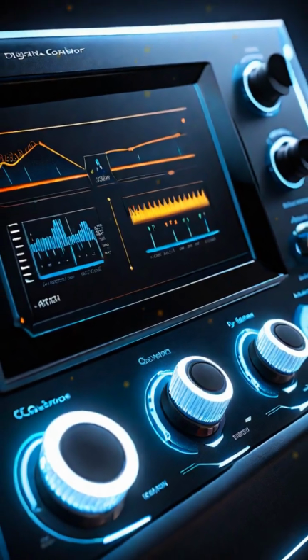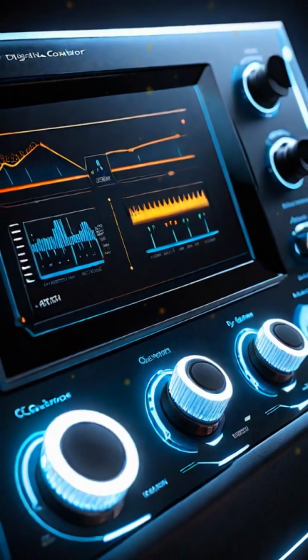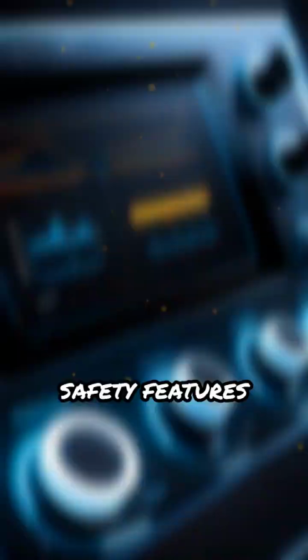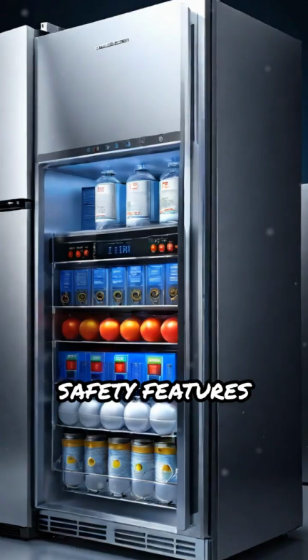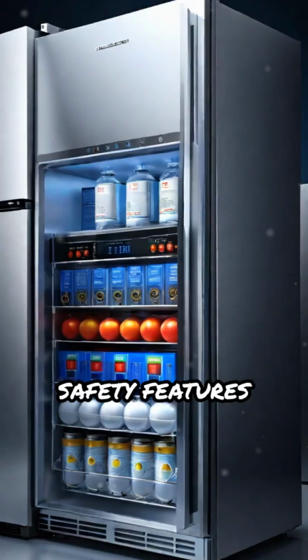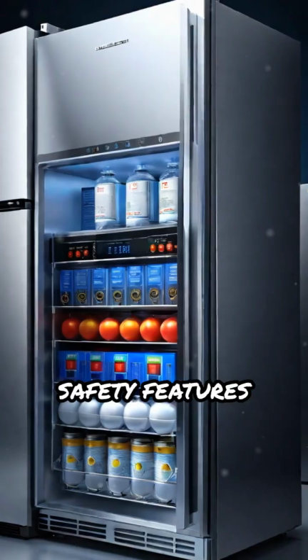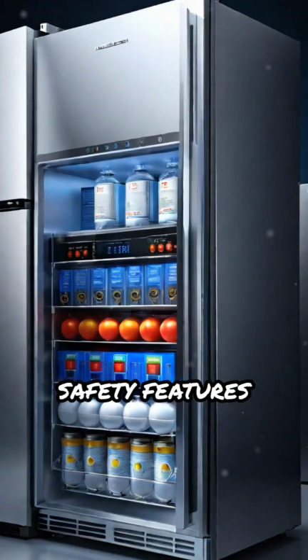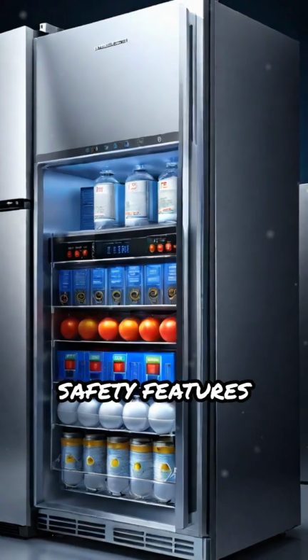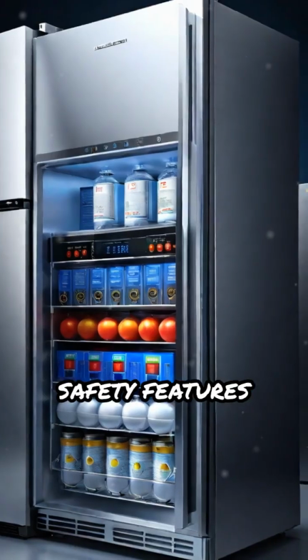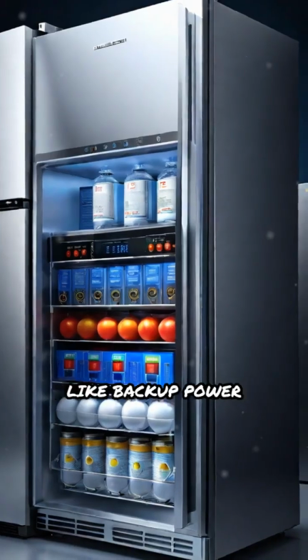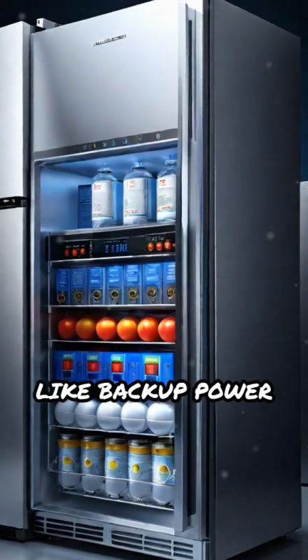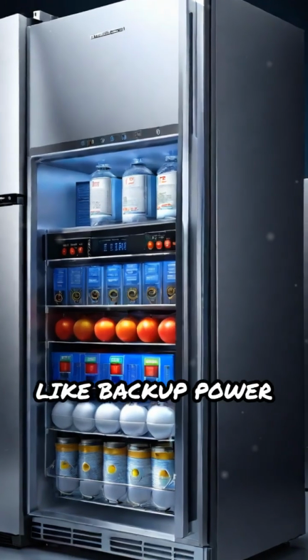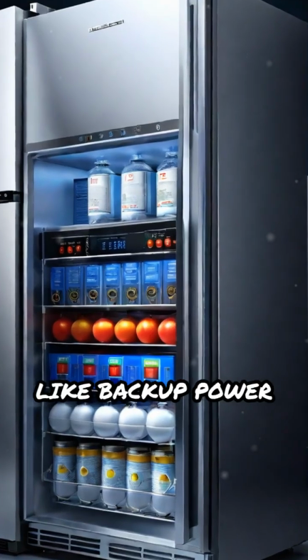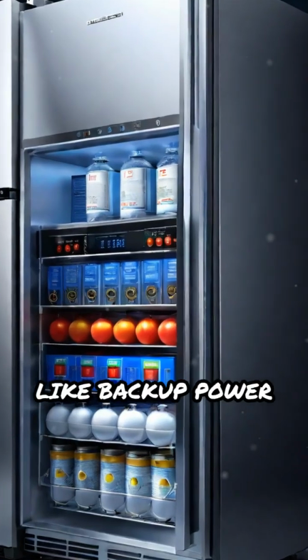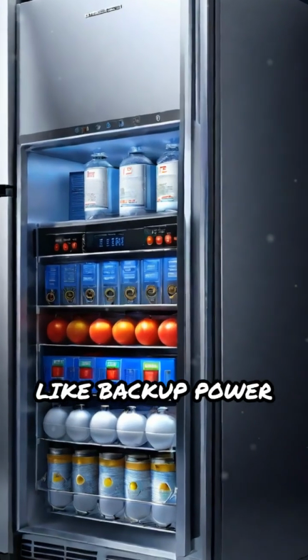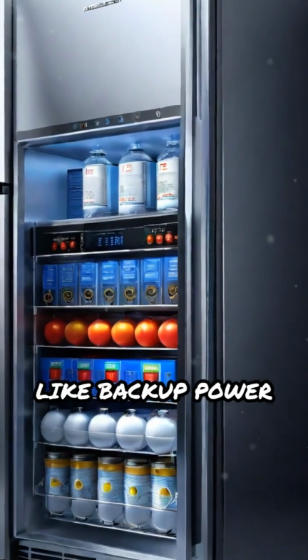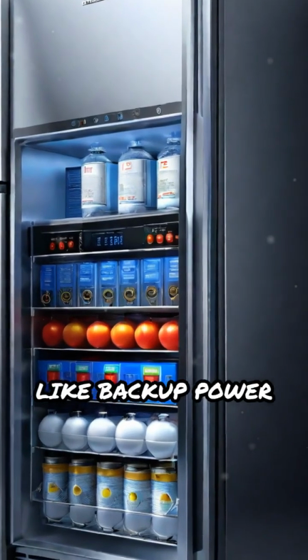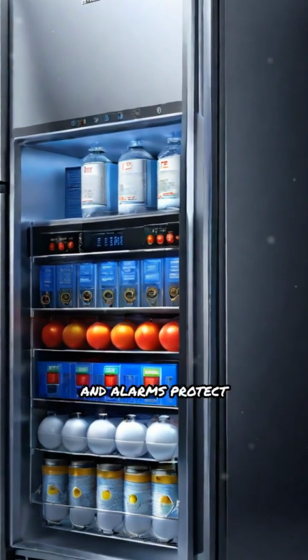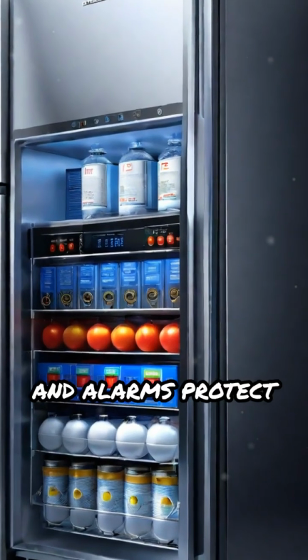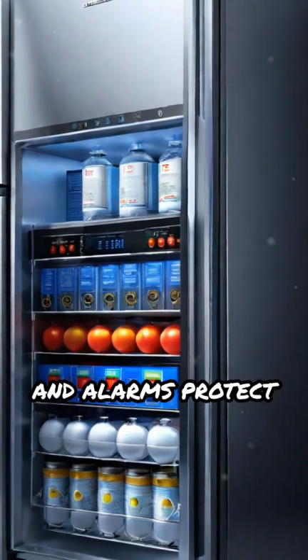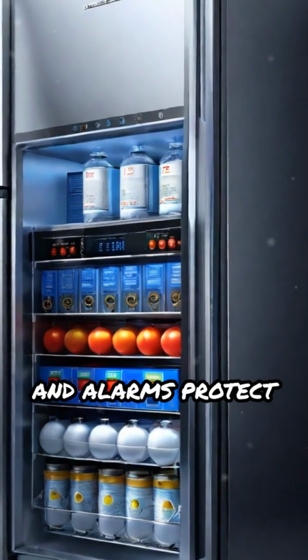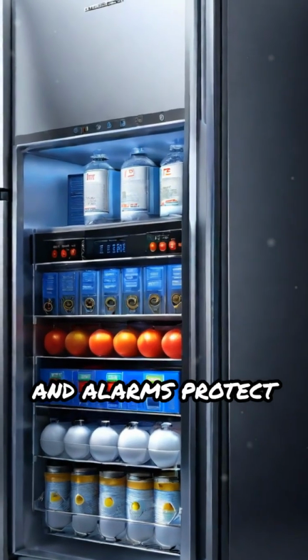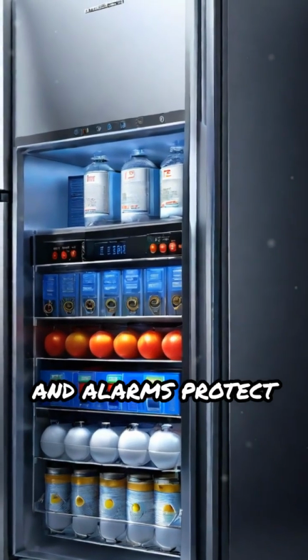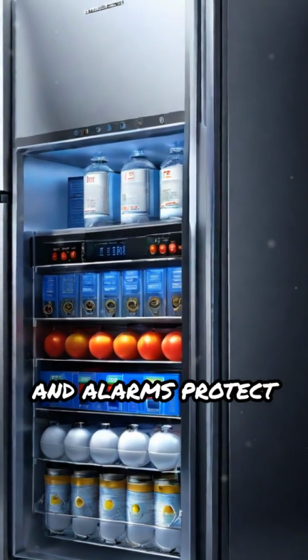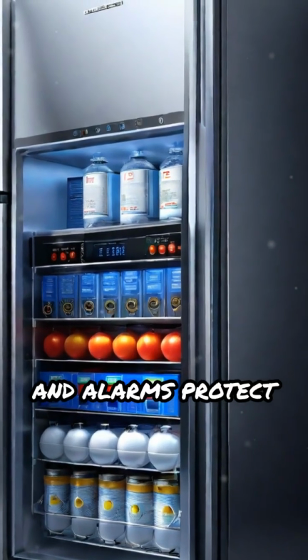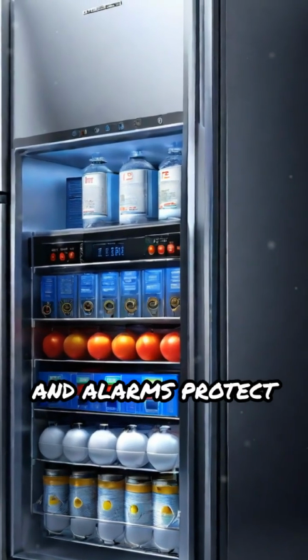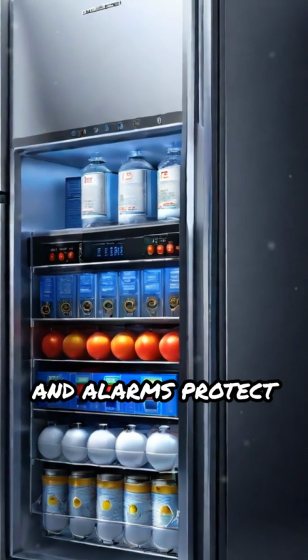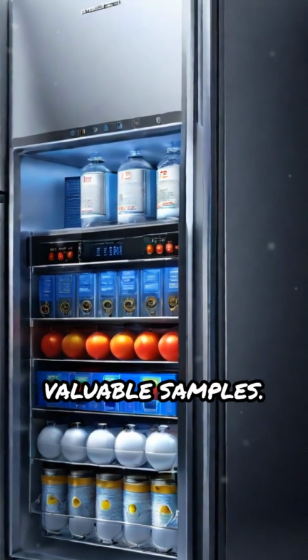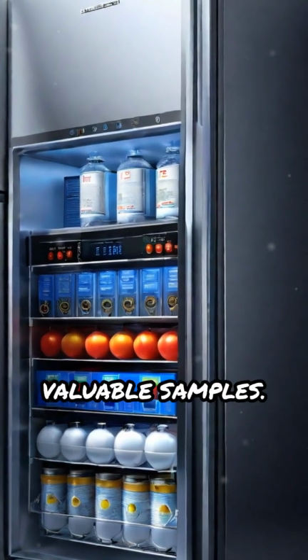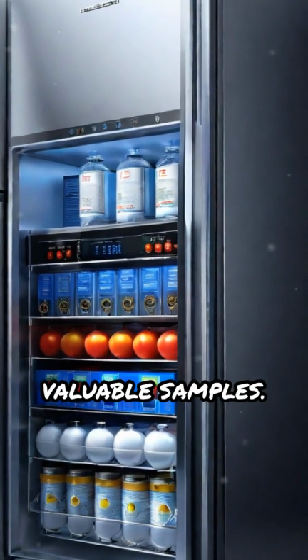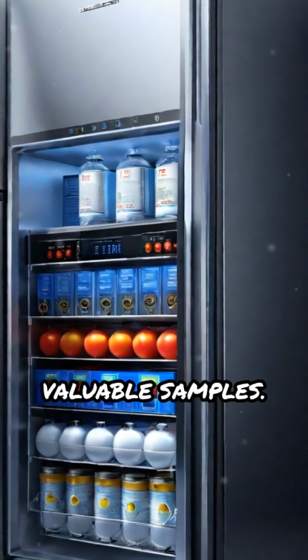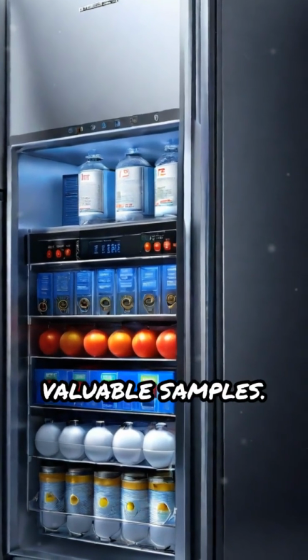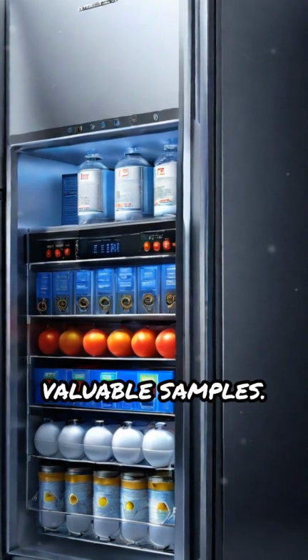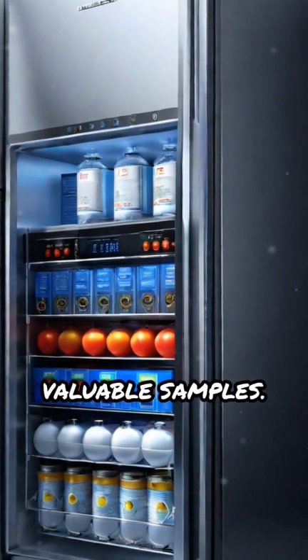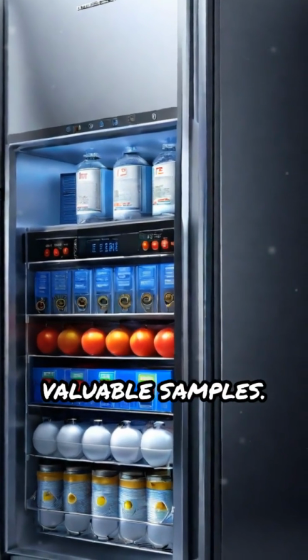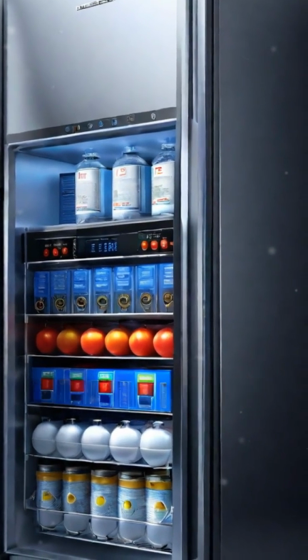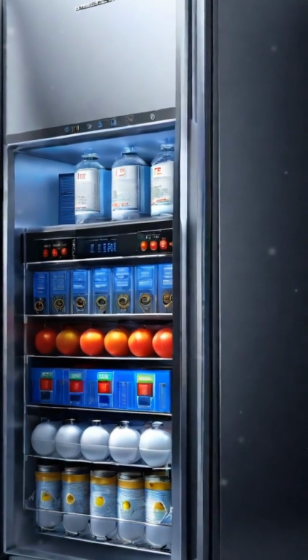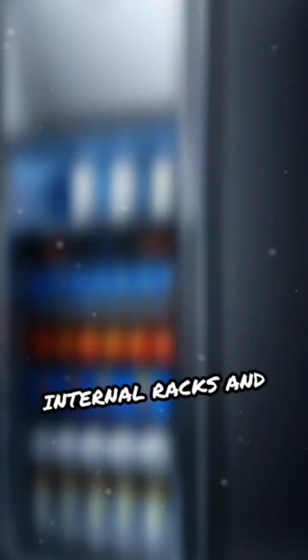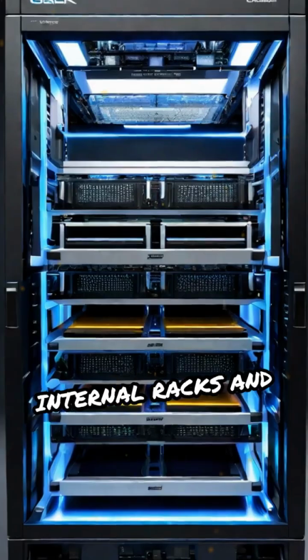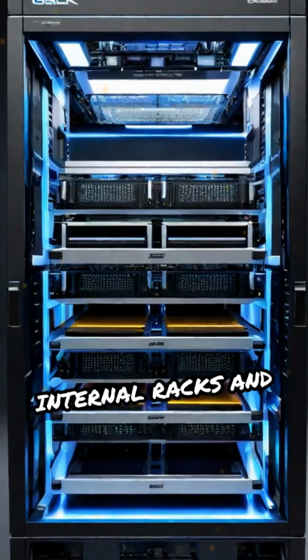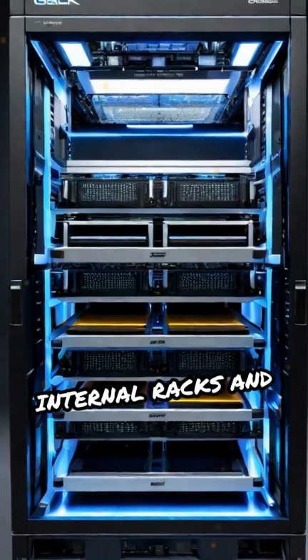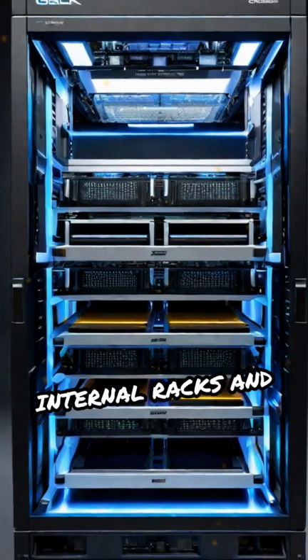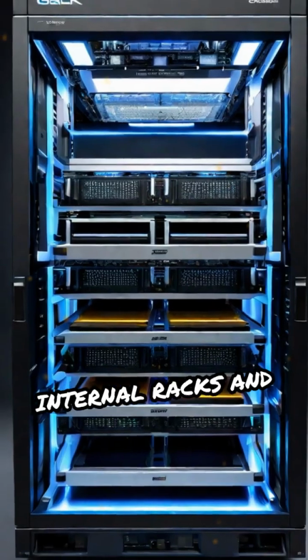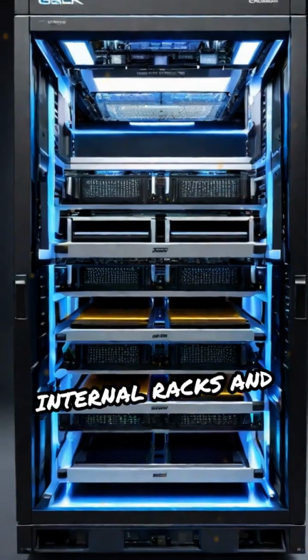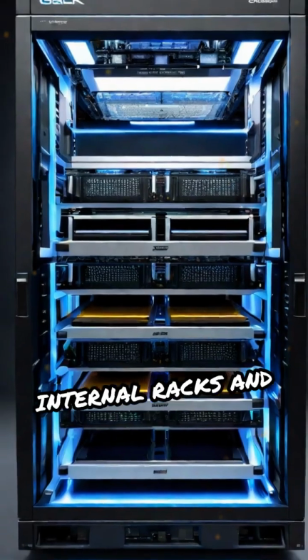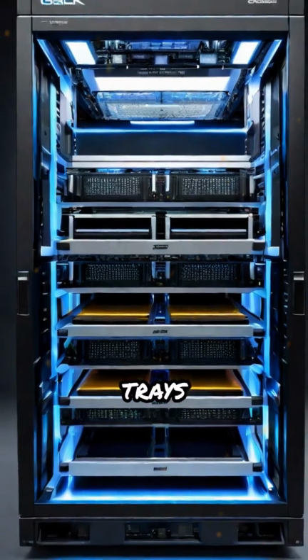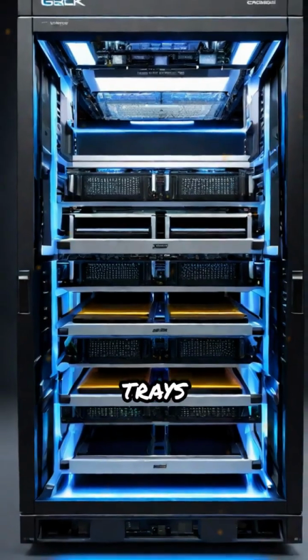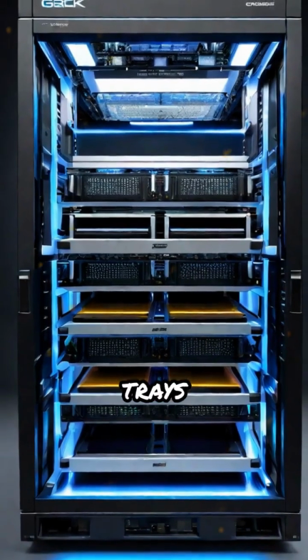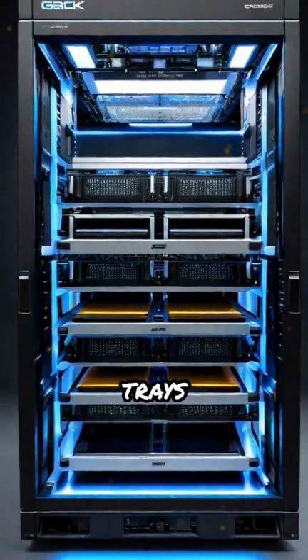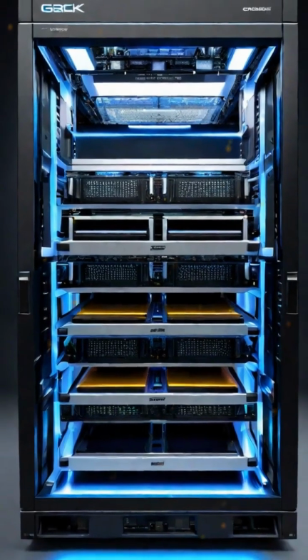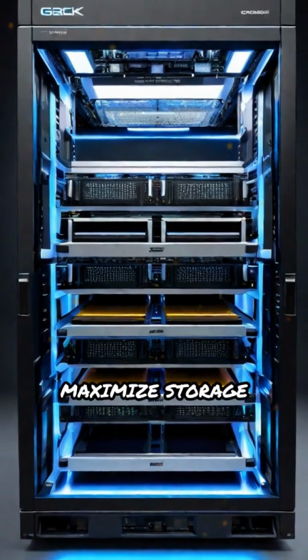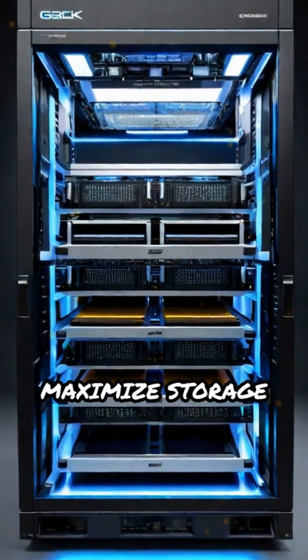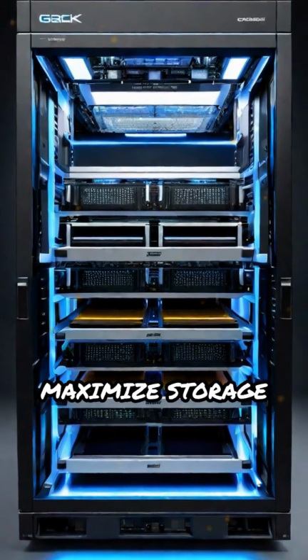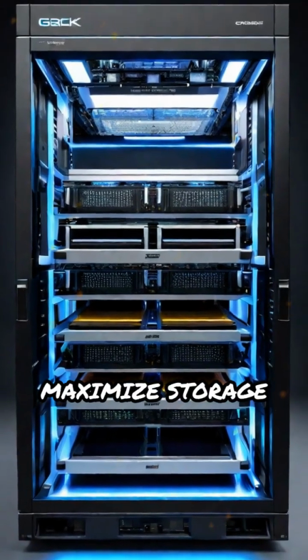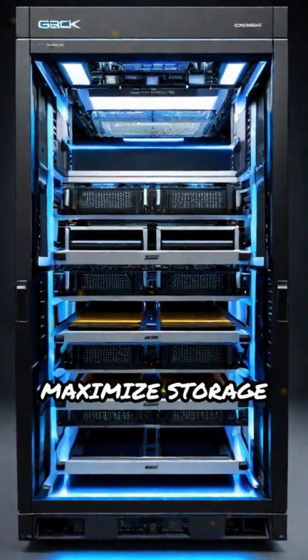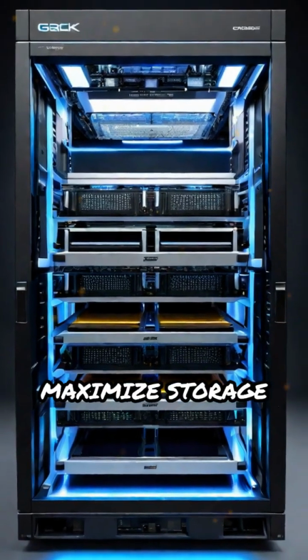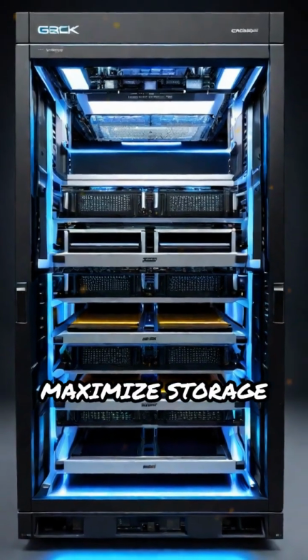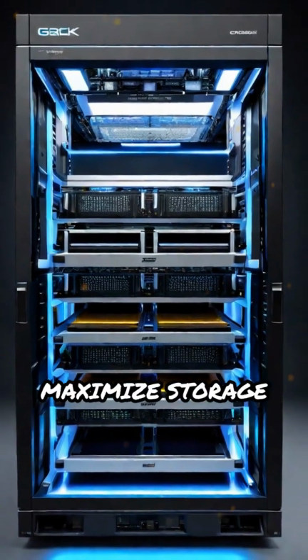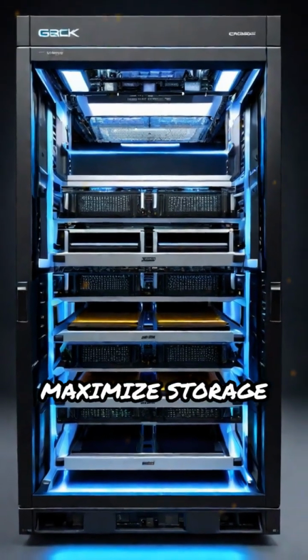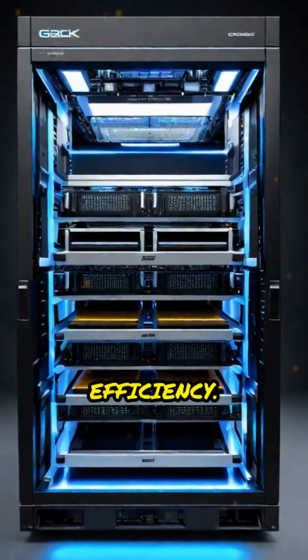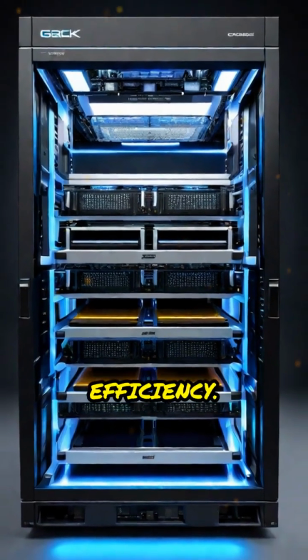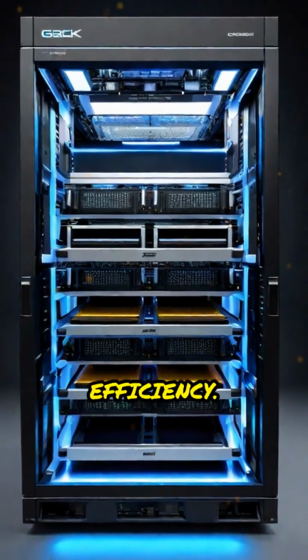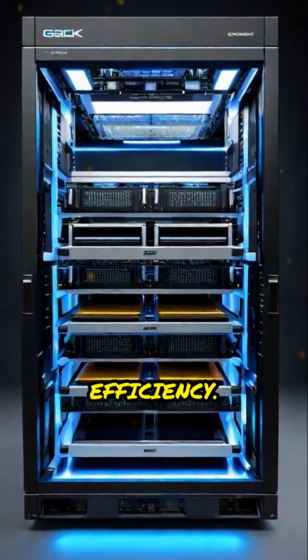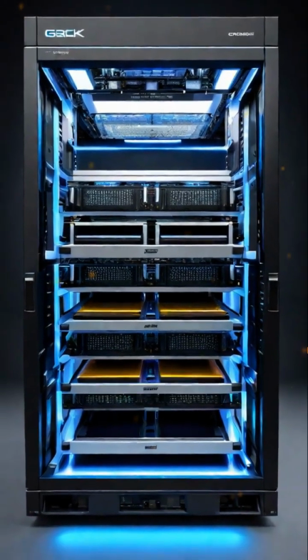Safety features like backup power and alarms protect valuable samples. Internal racks and trays maximize storage efficiency.